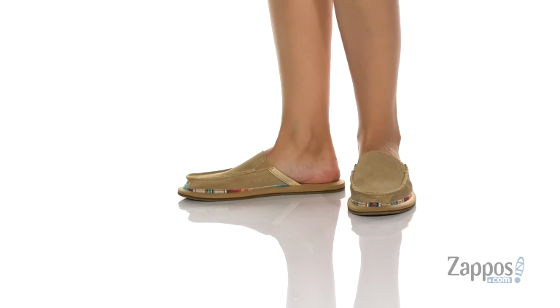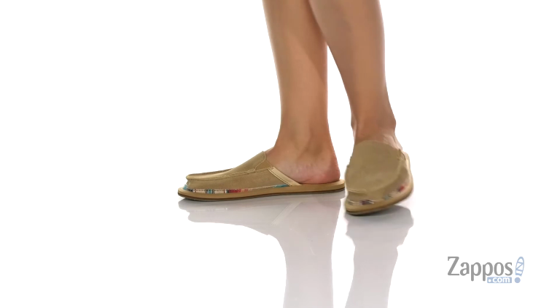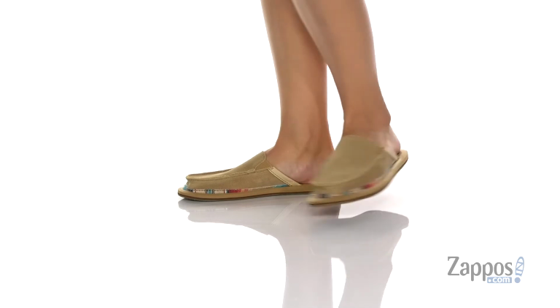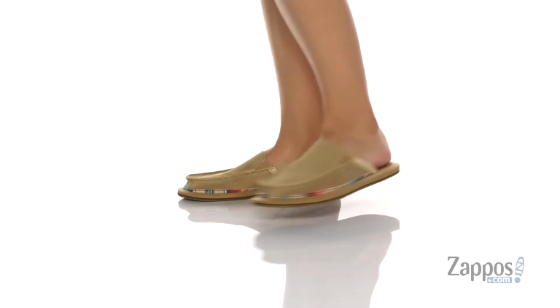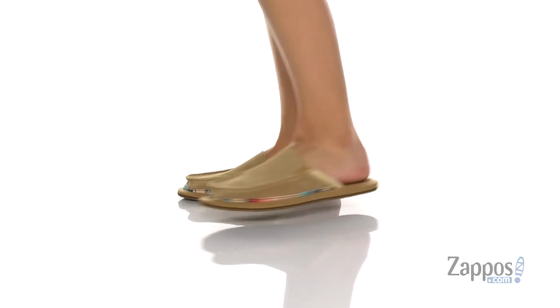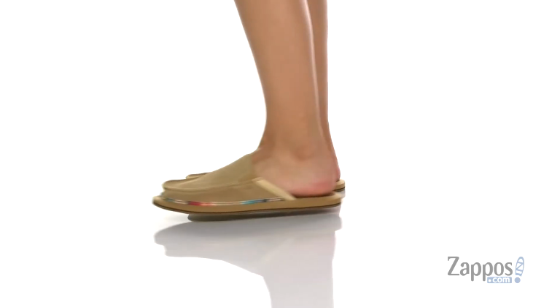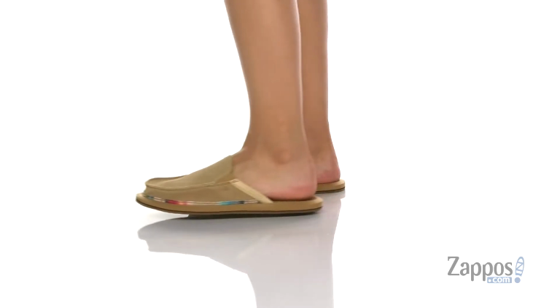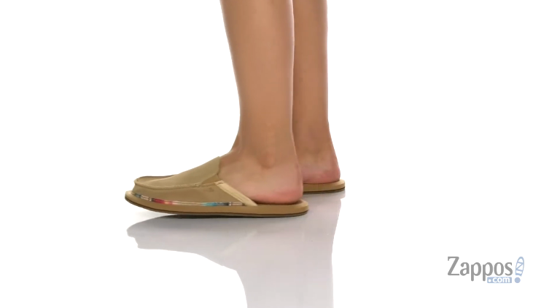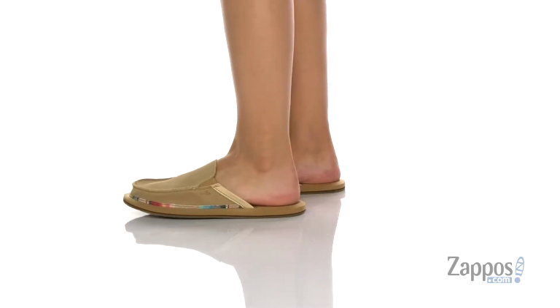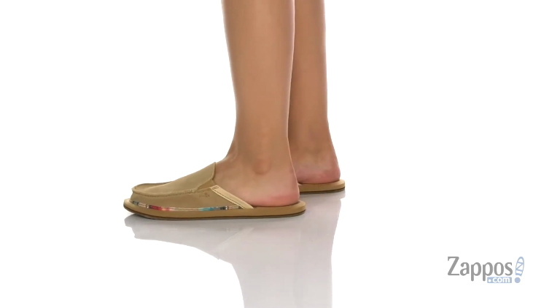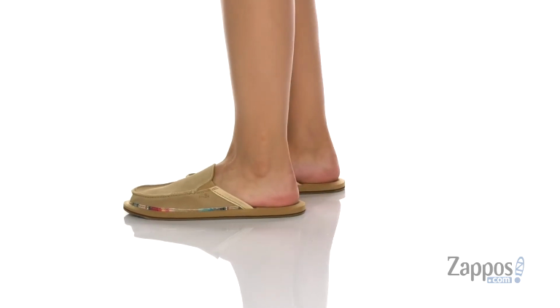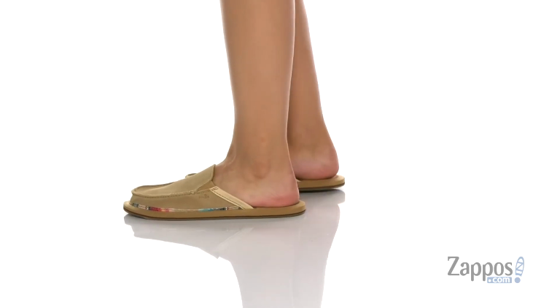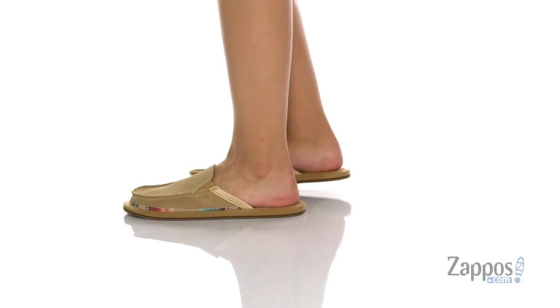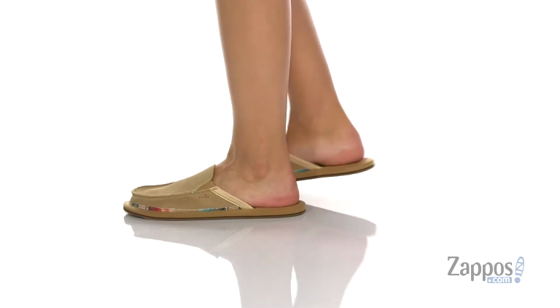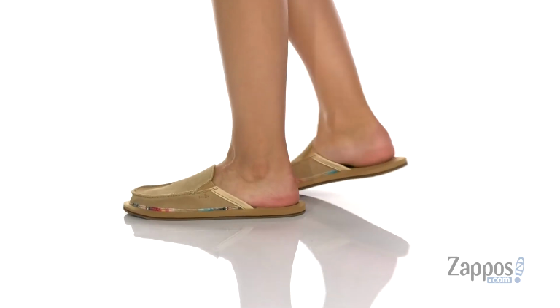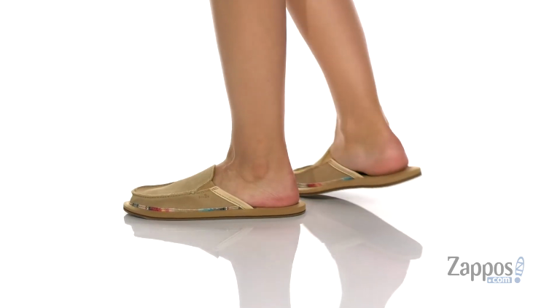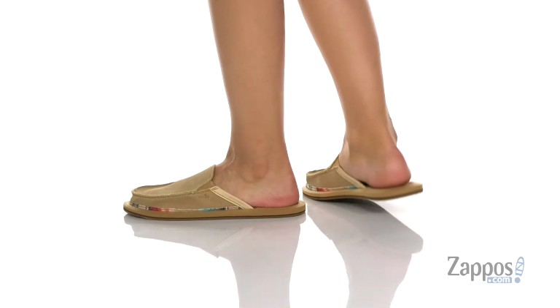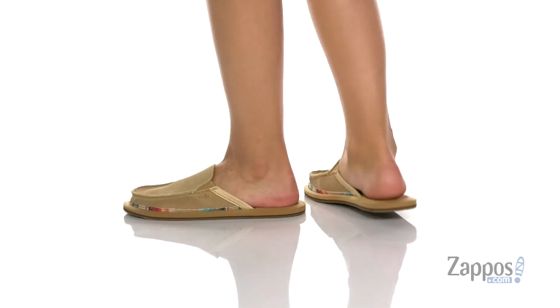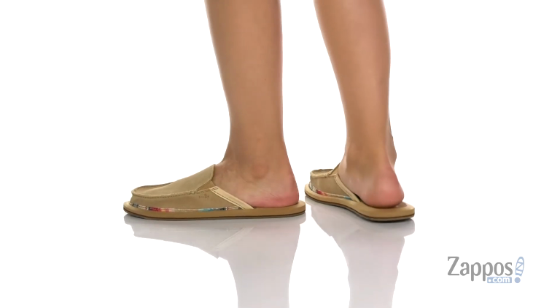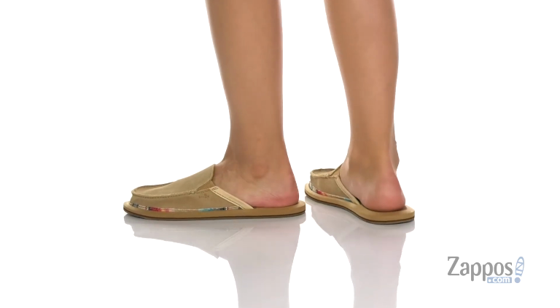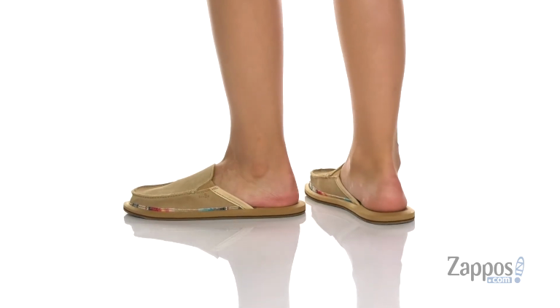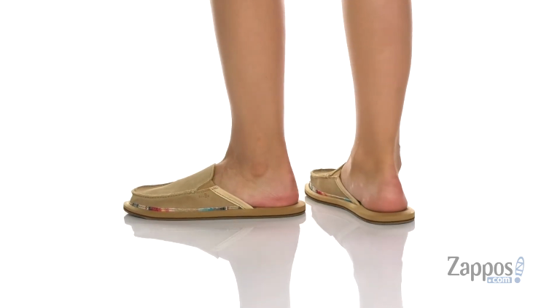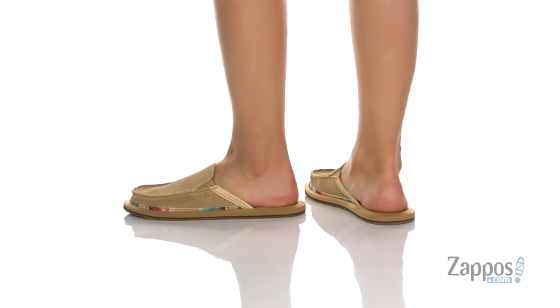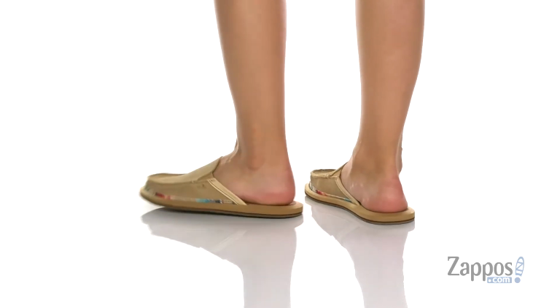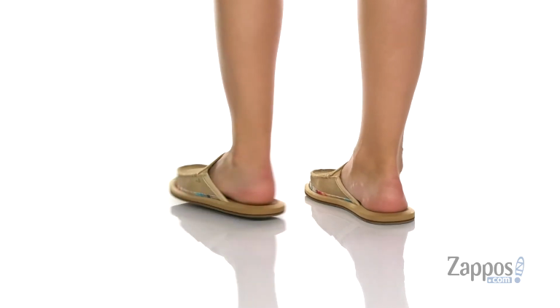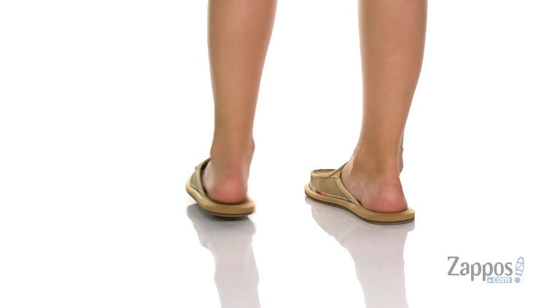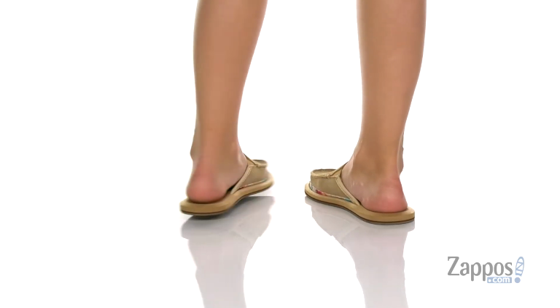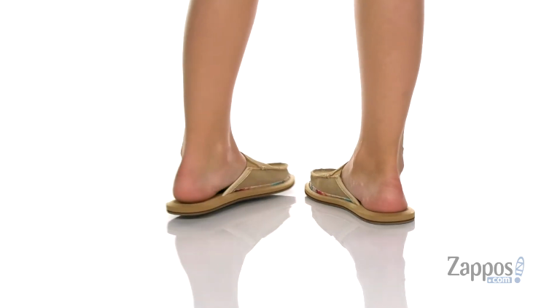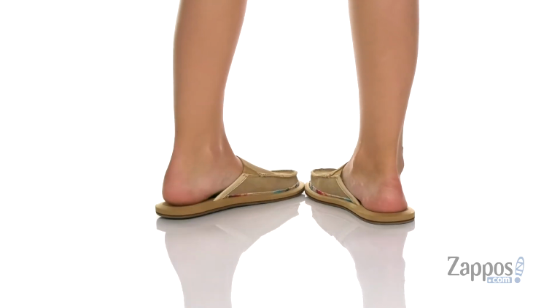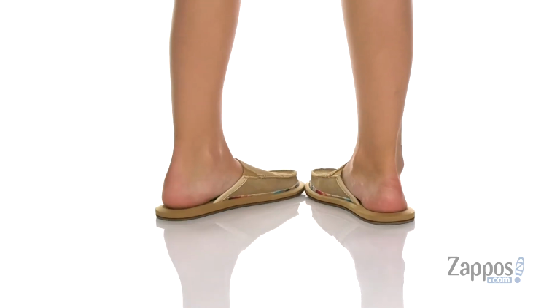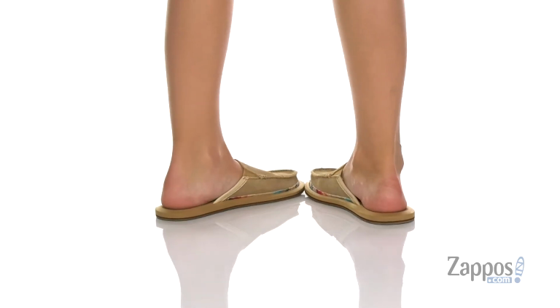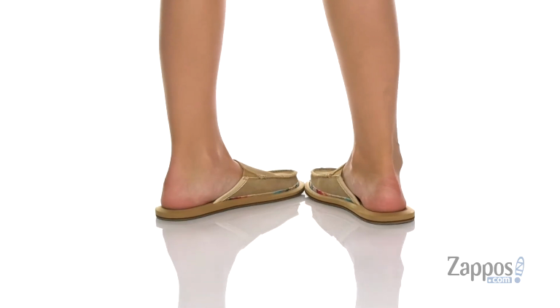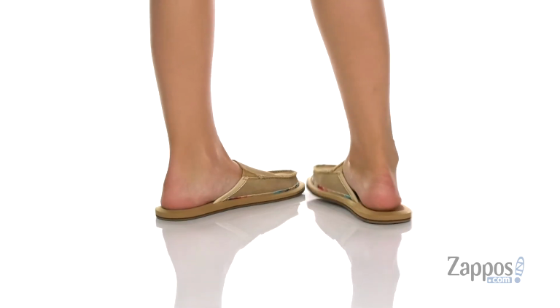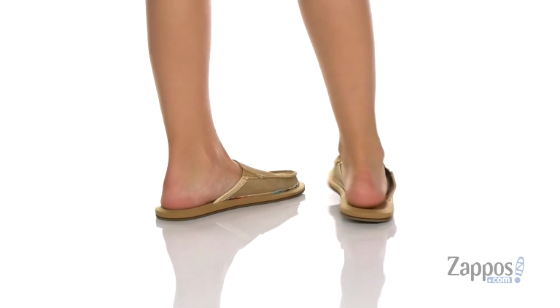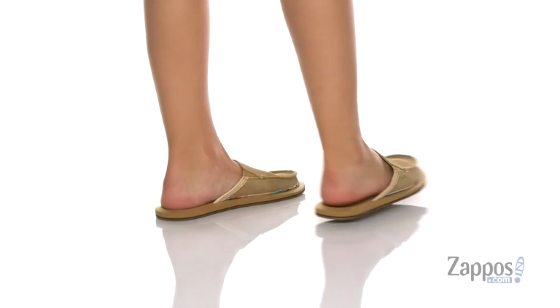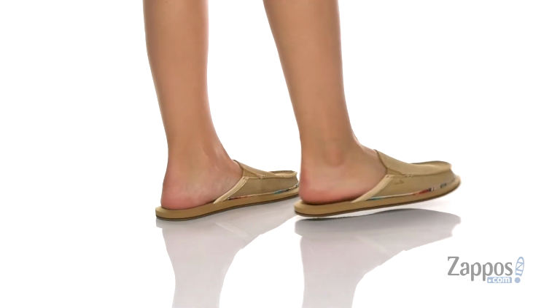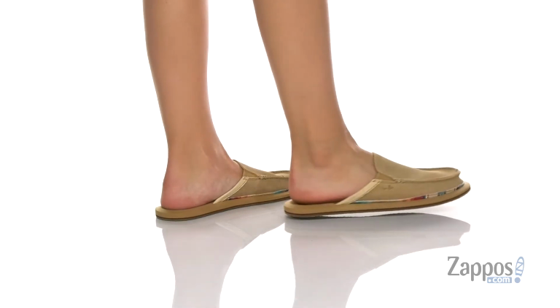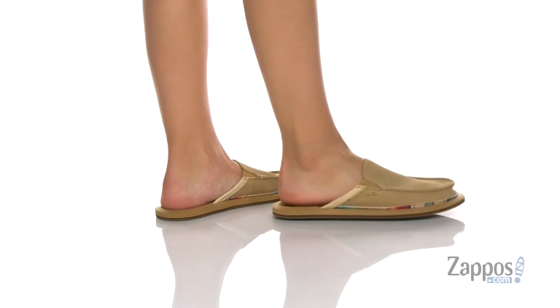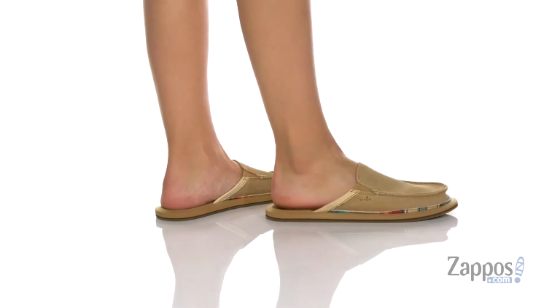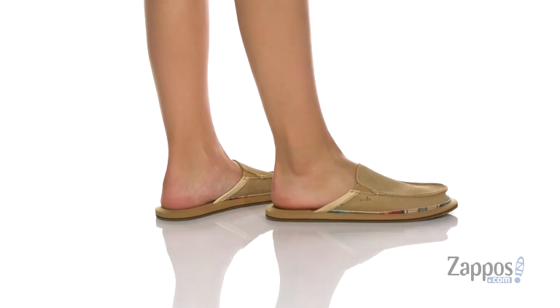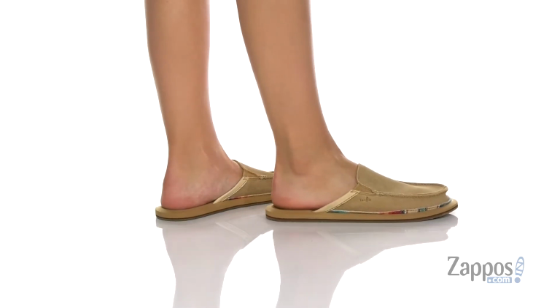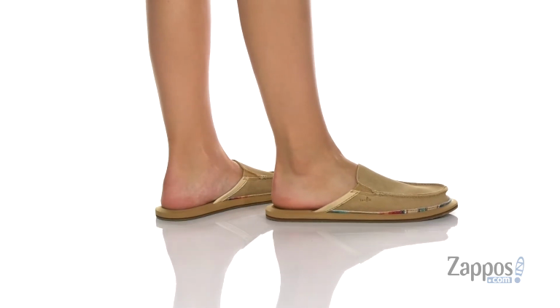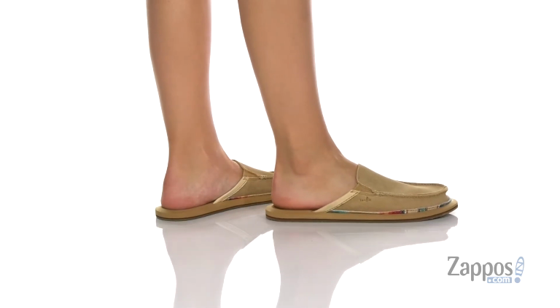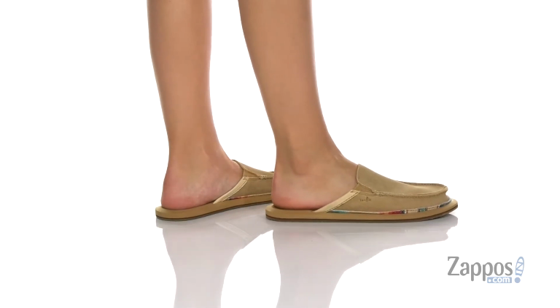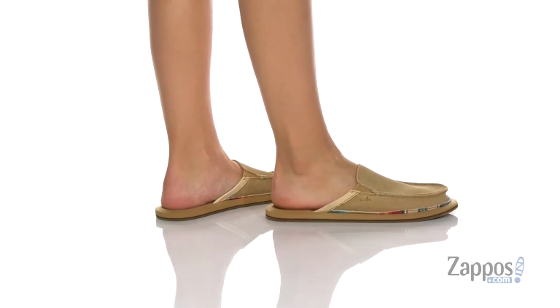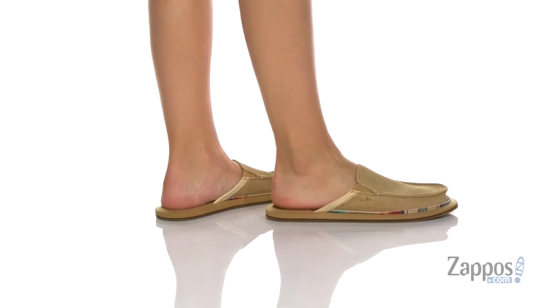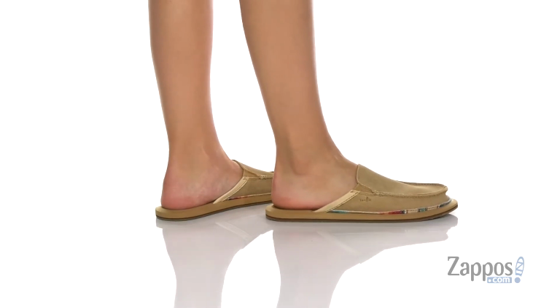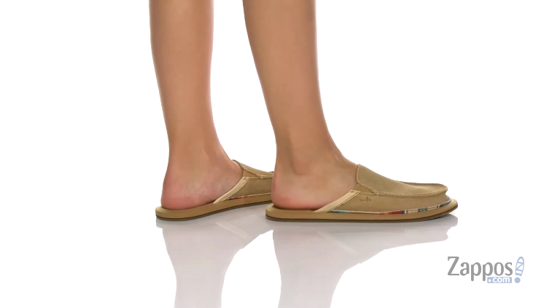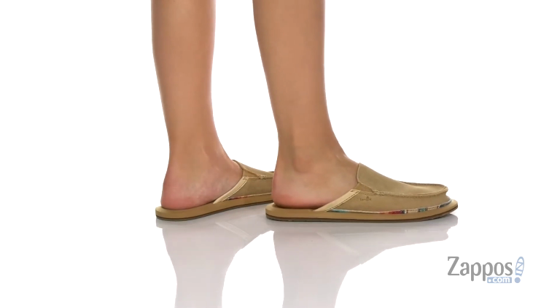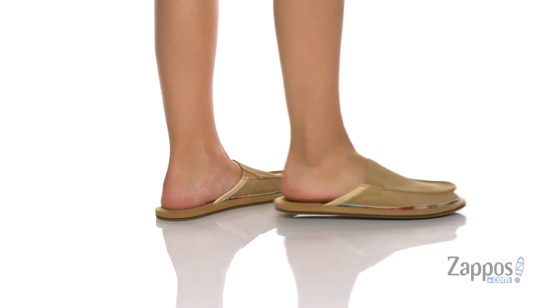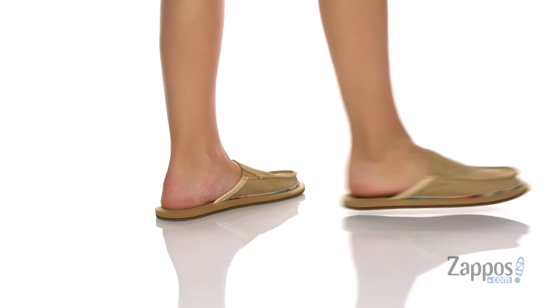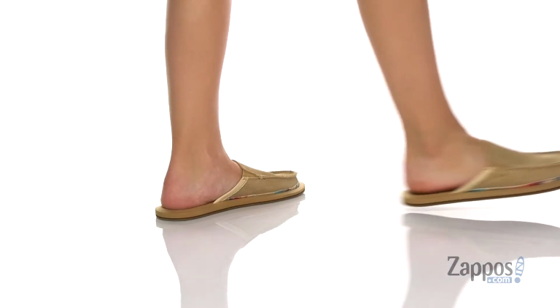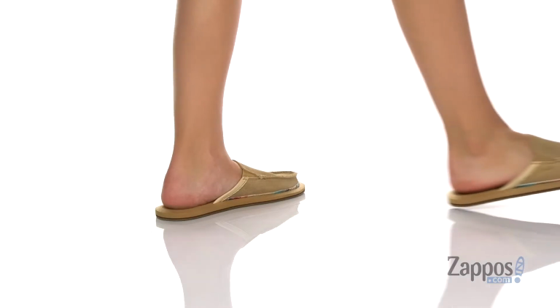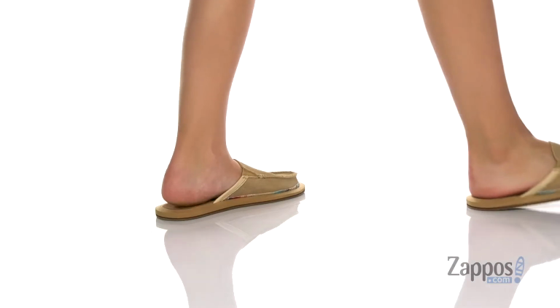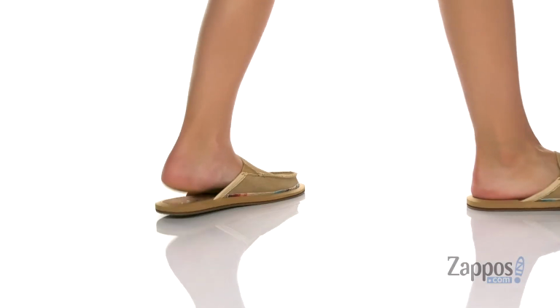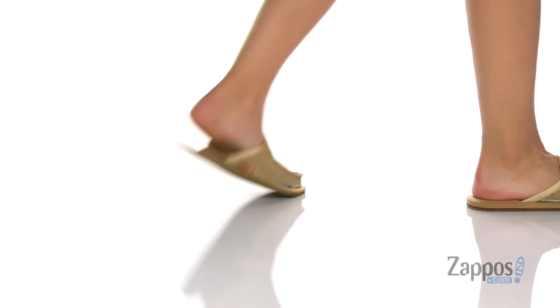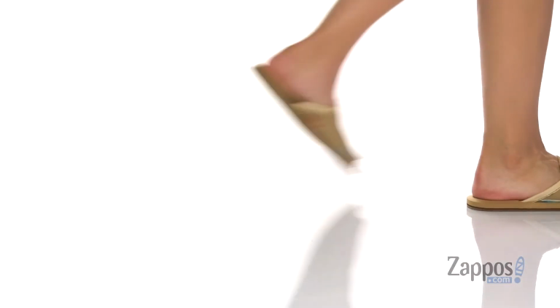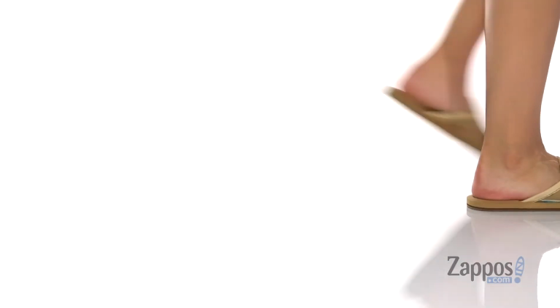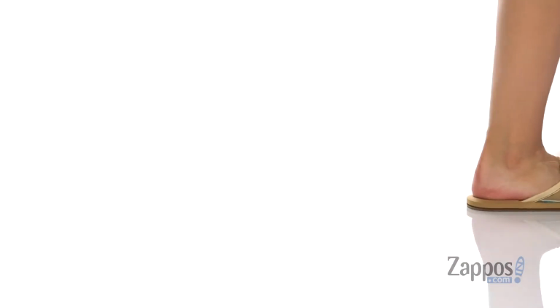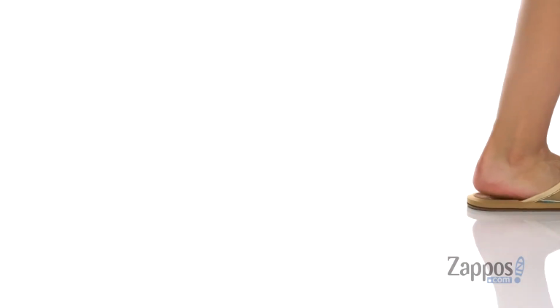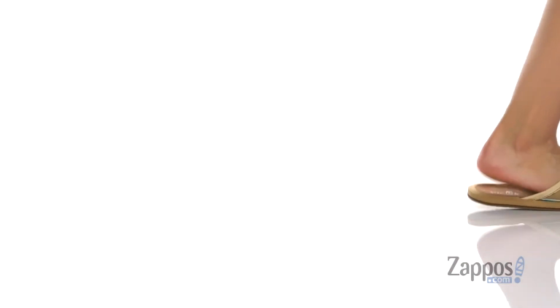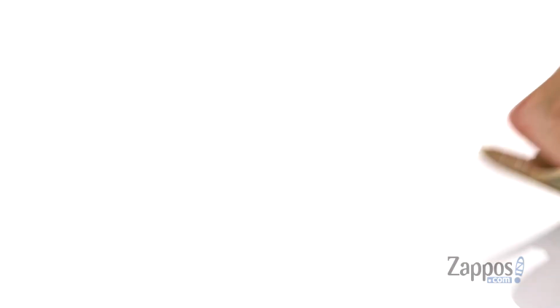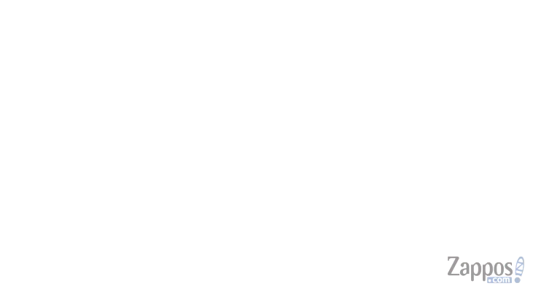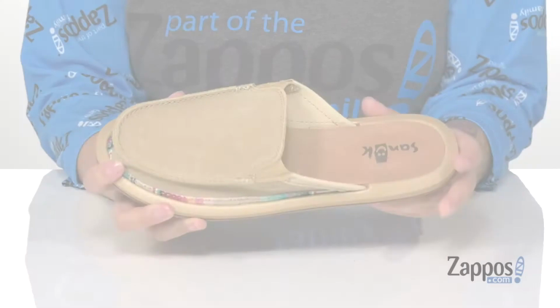These slip-on shoes have a suede upper. The inner lining is leather with a smooth finish, and that footbed is cushioned for comfort.